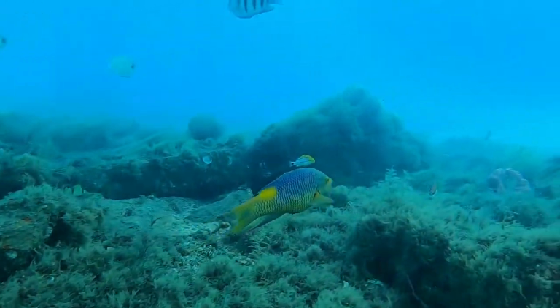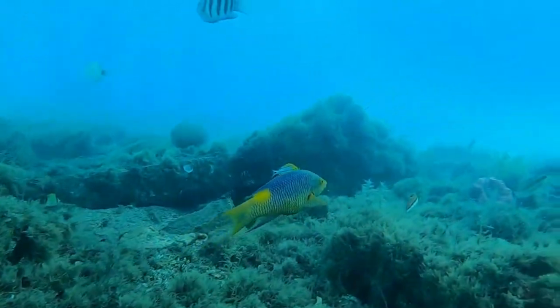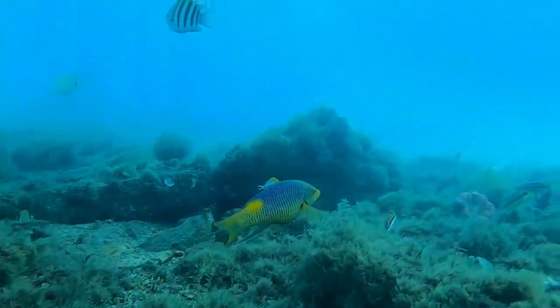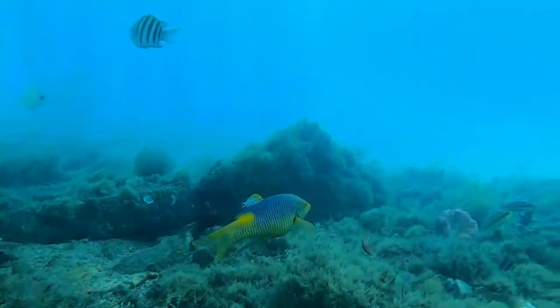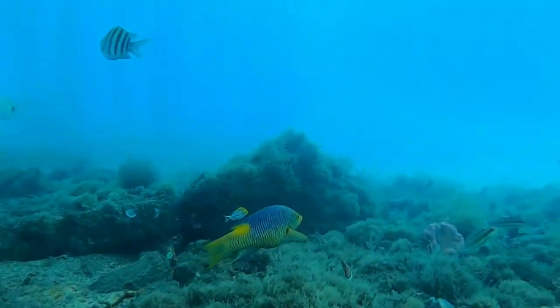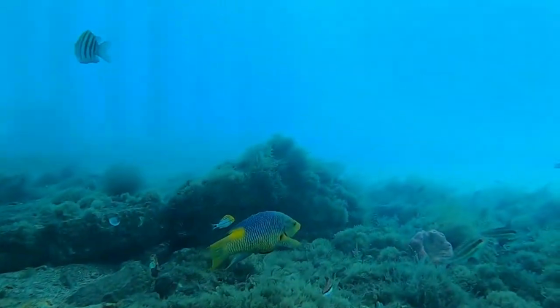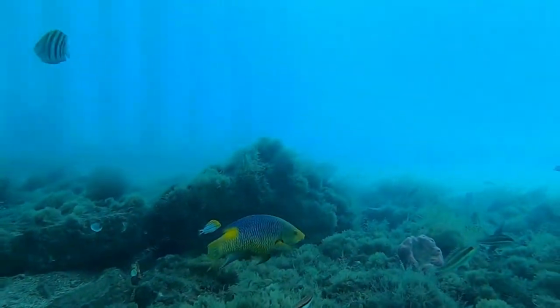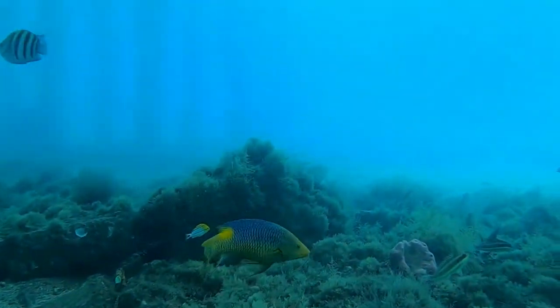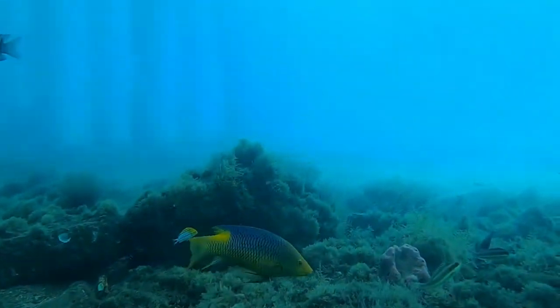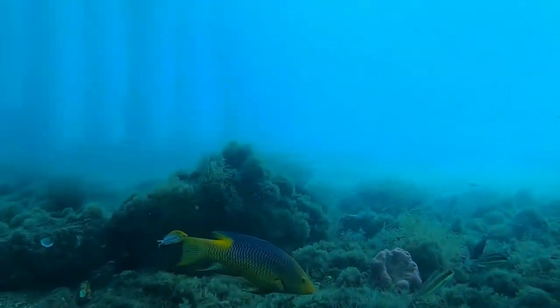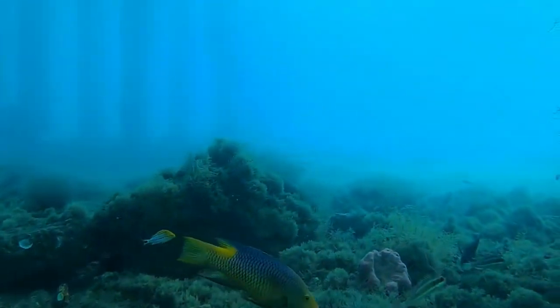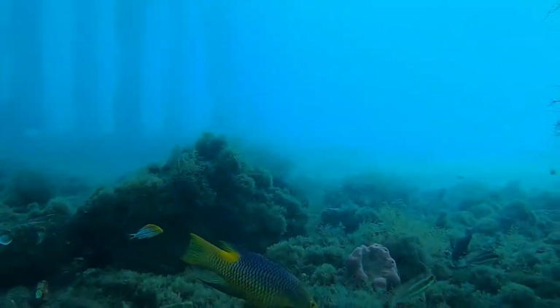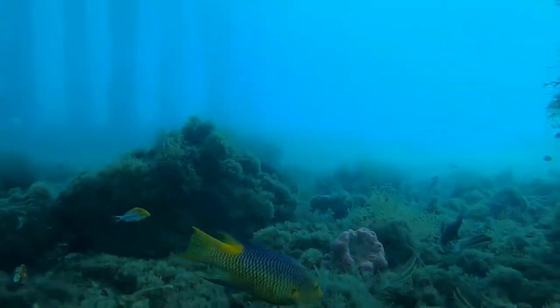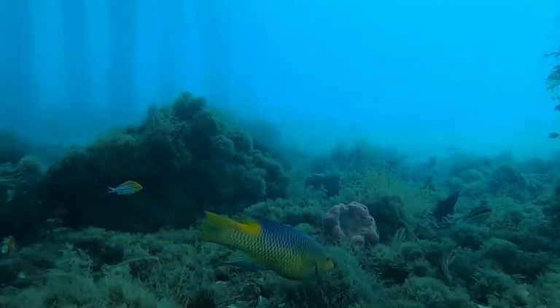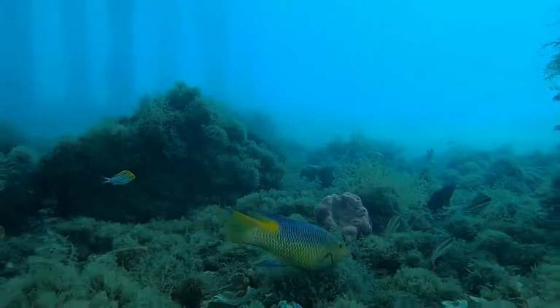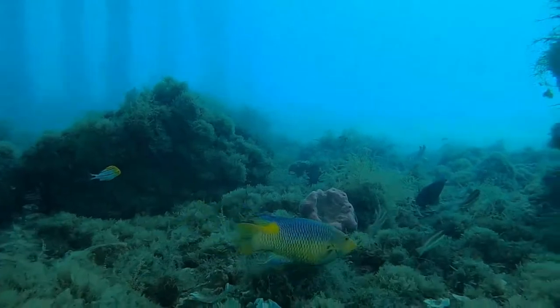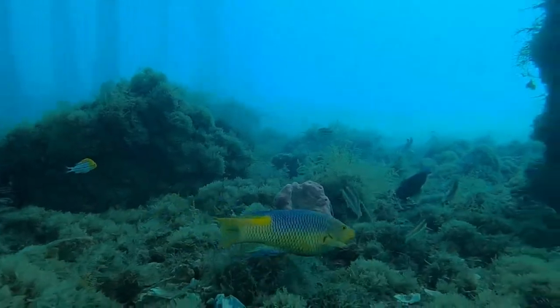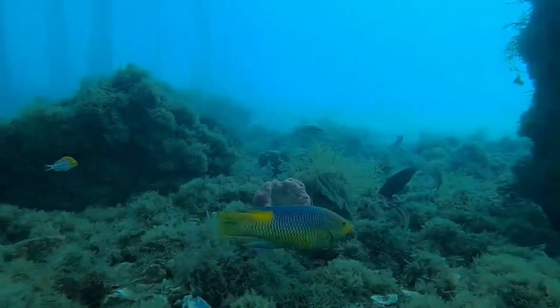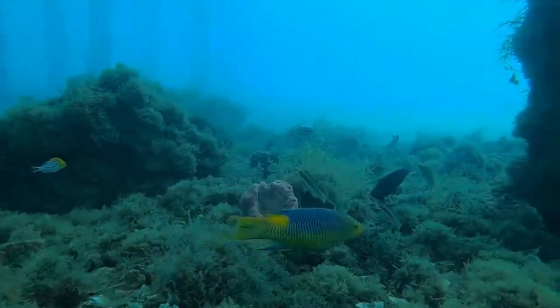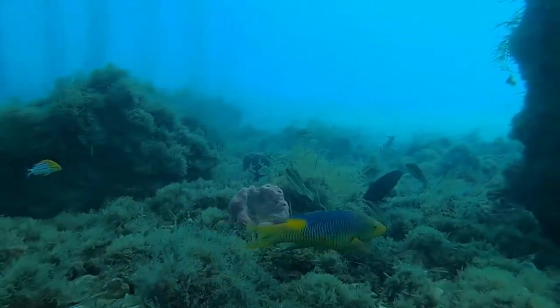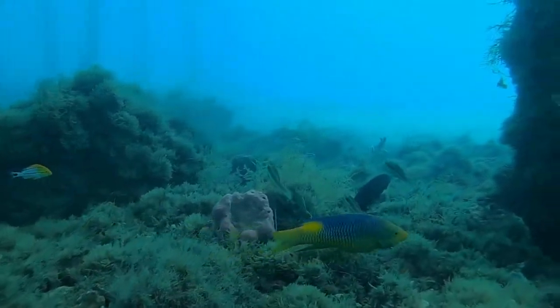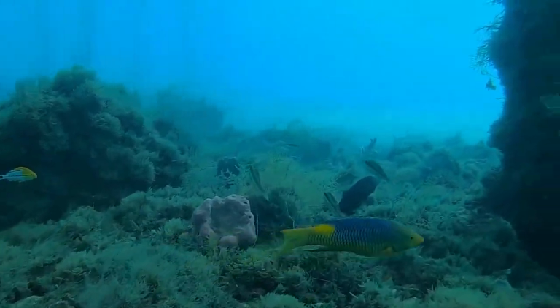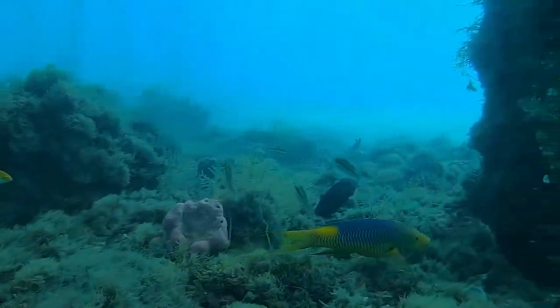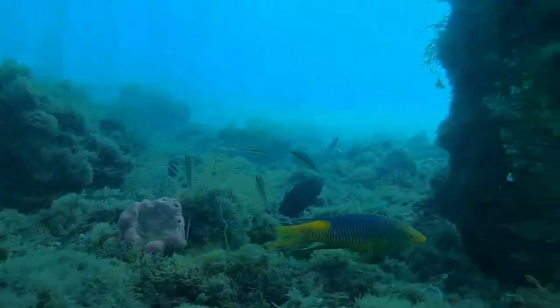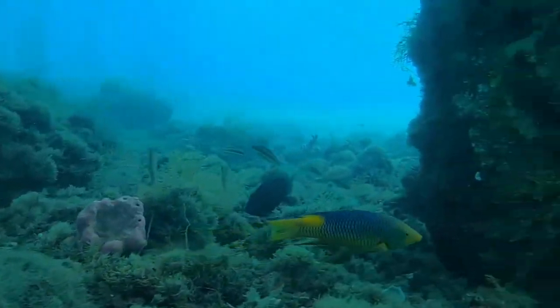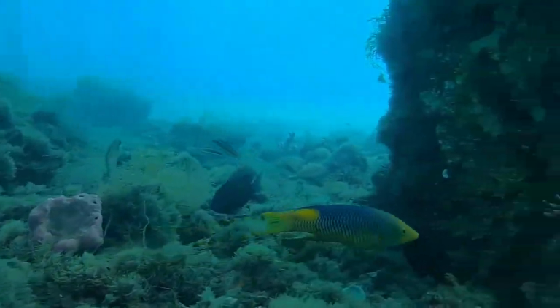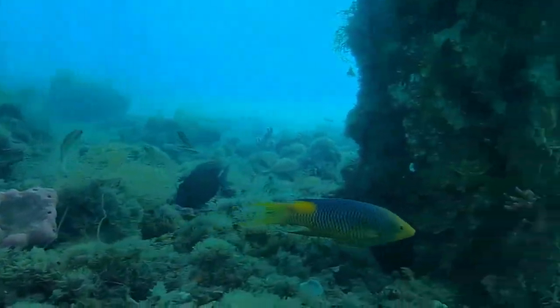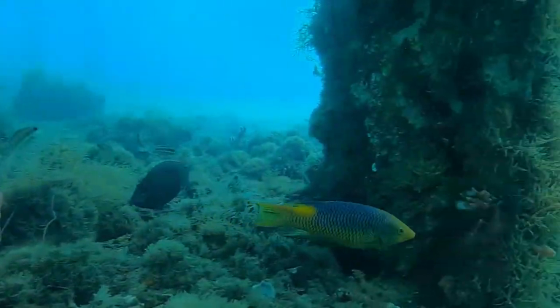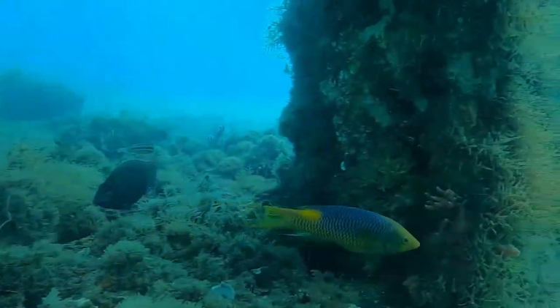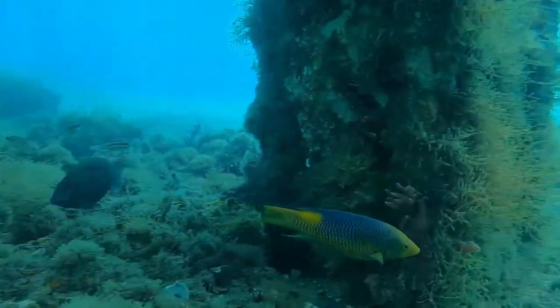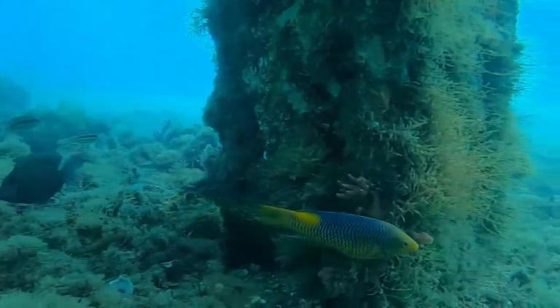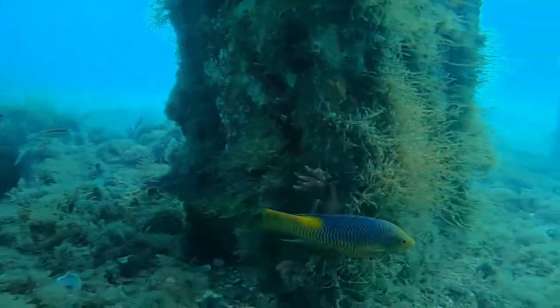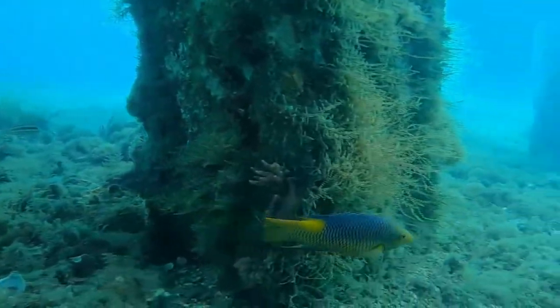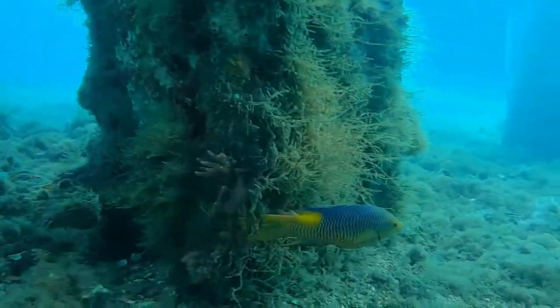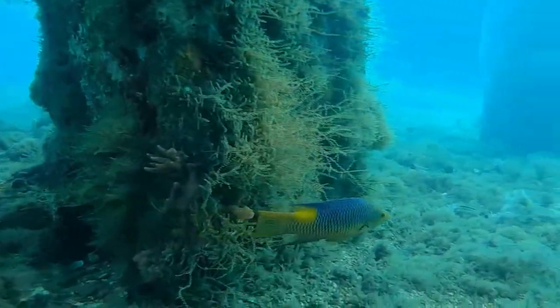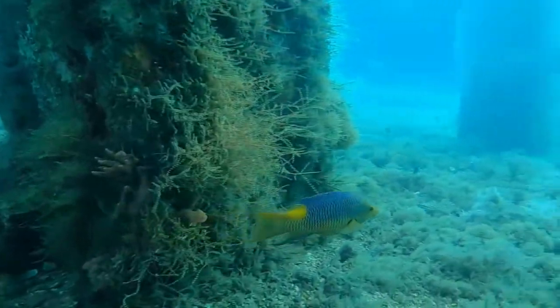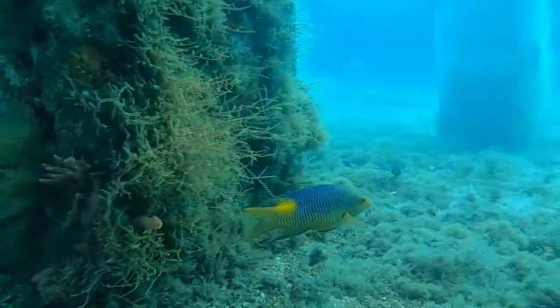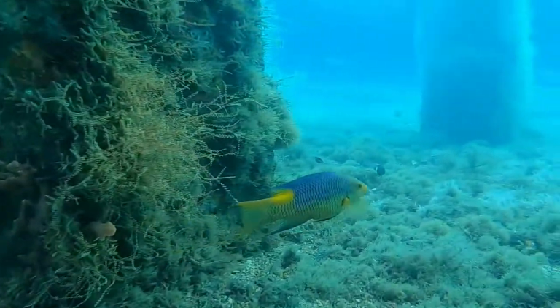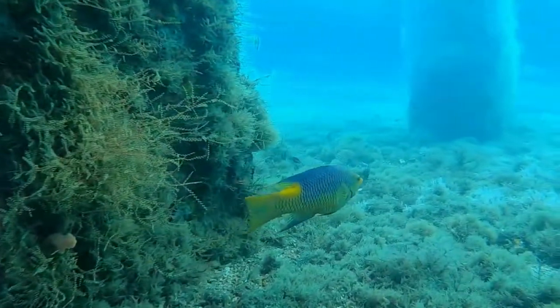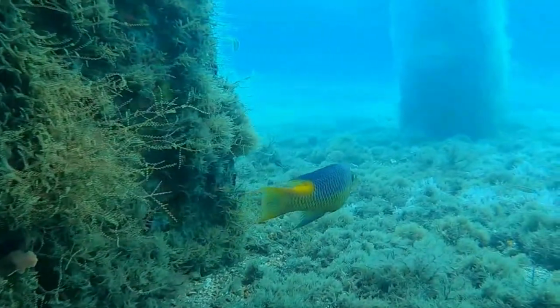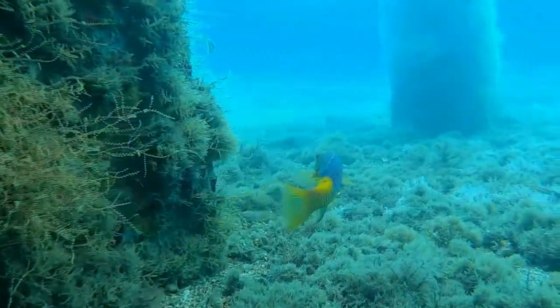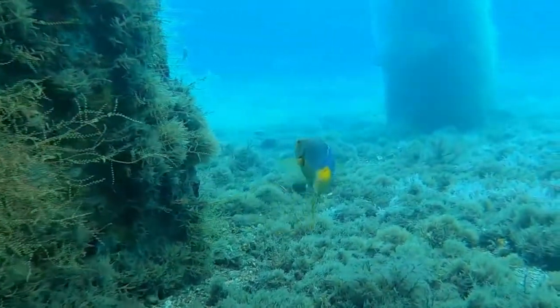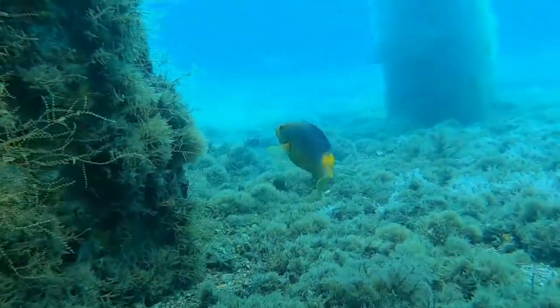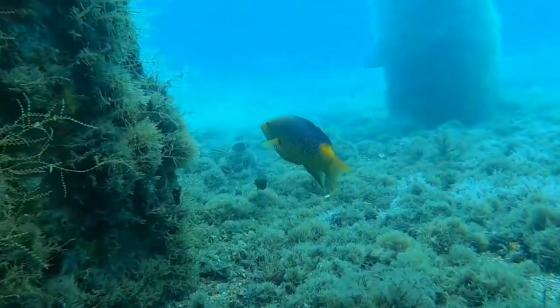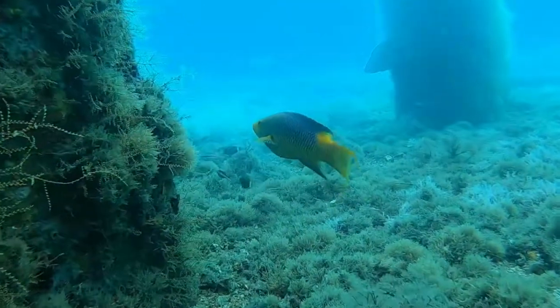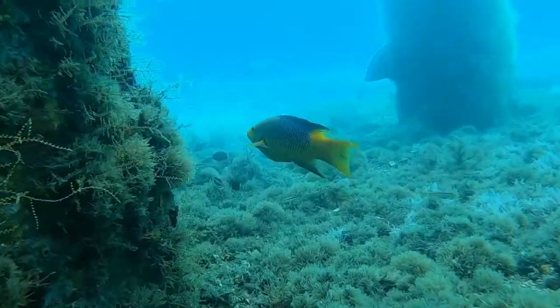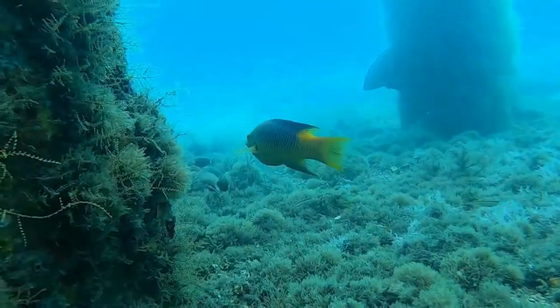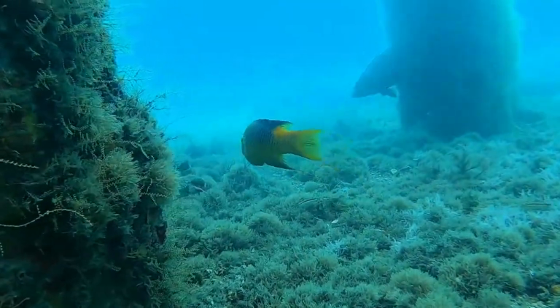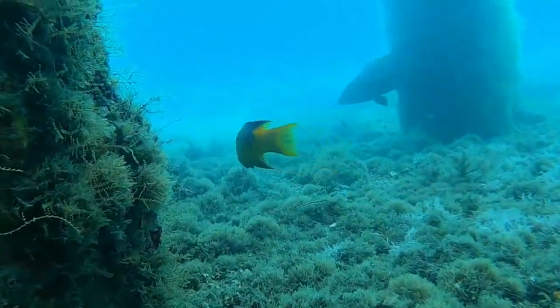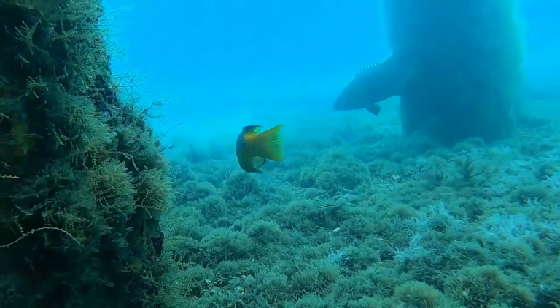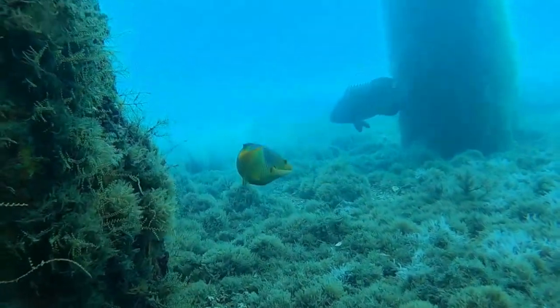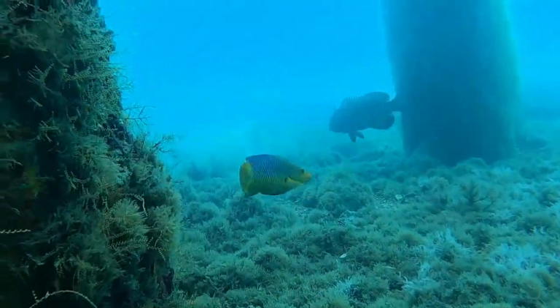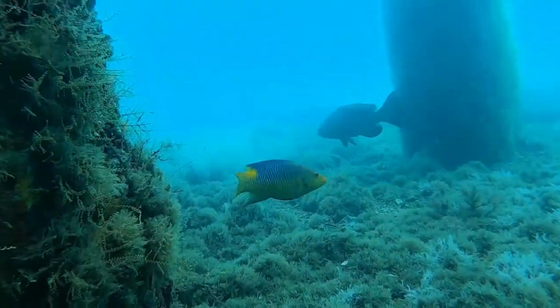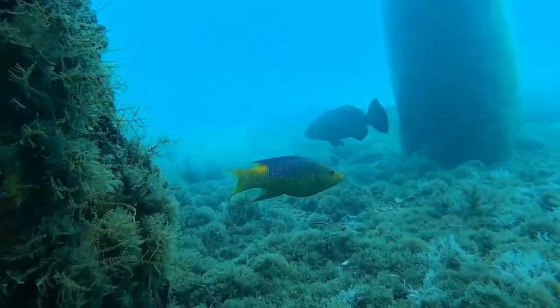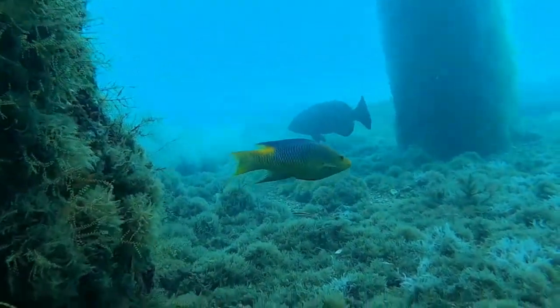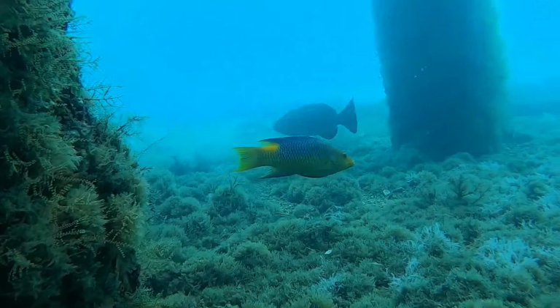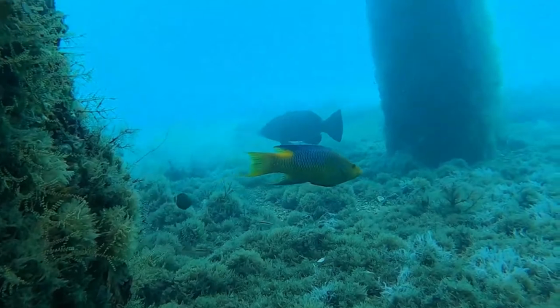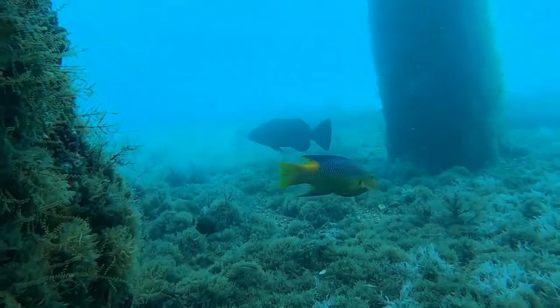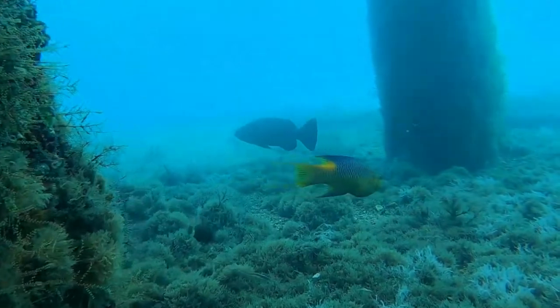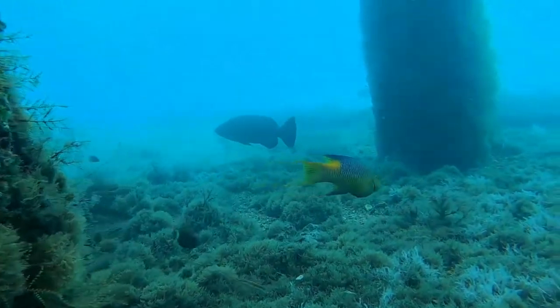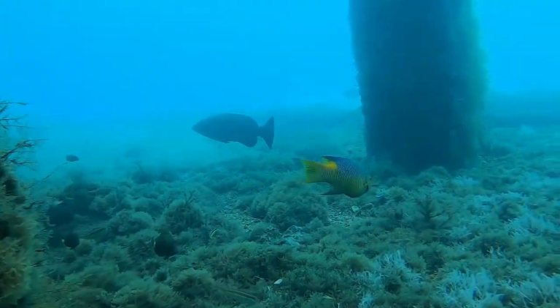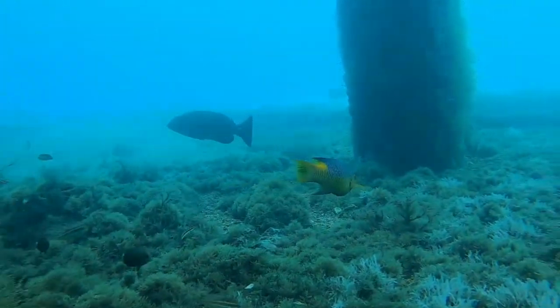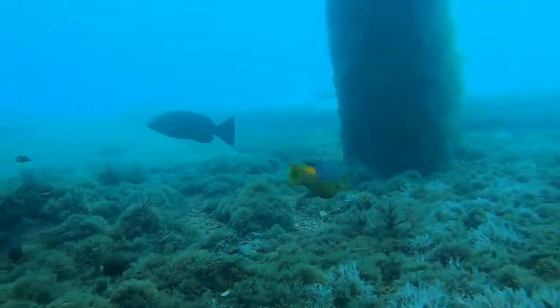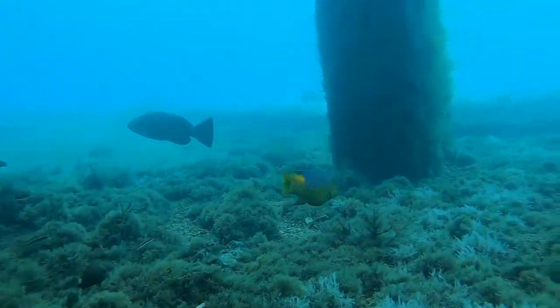The Spanish Hogfish will feed on bottom-dwelling invertebrates such as mollusks, sea urchins, crustaceans, worms, and smaller fish.